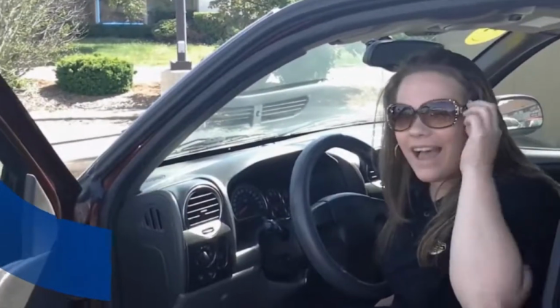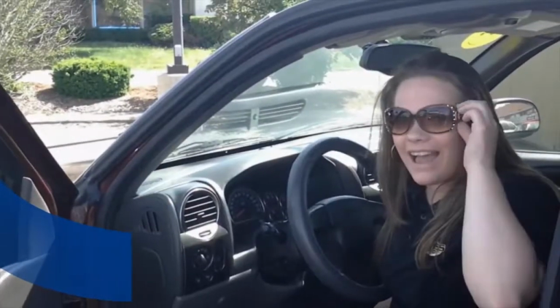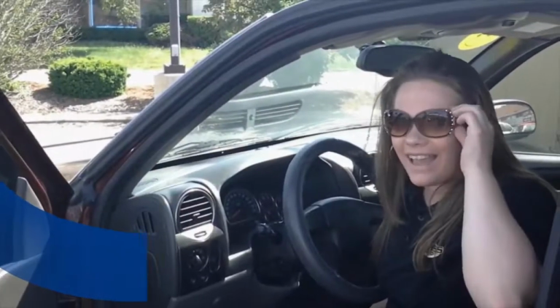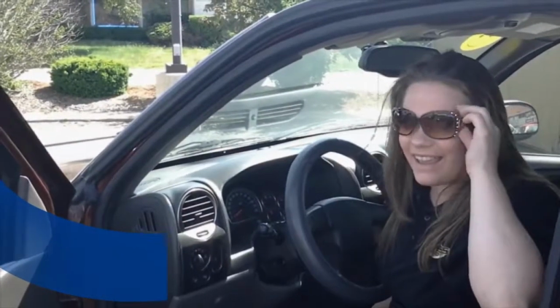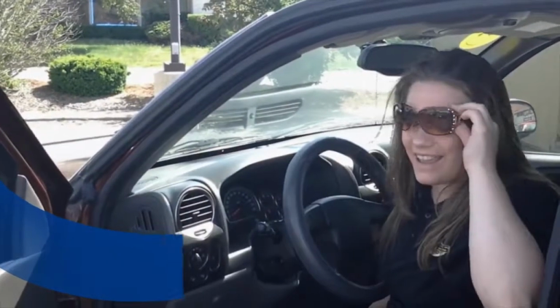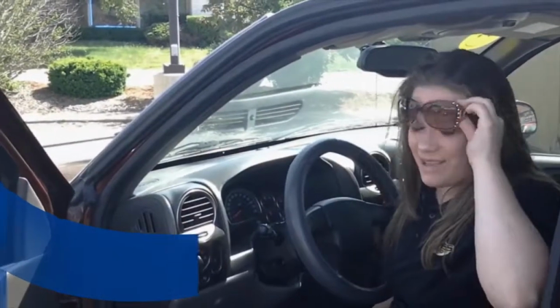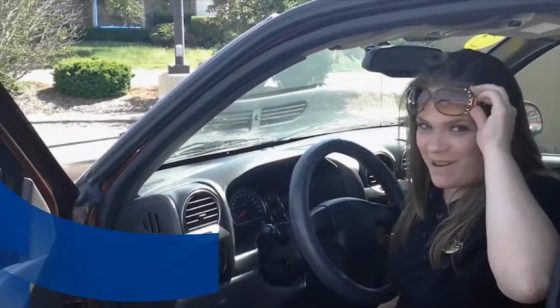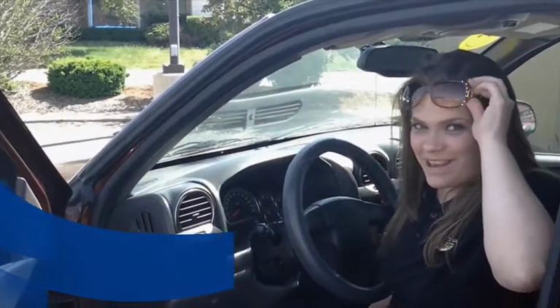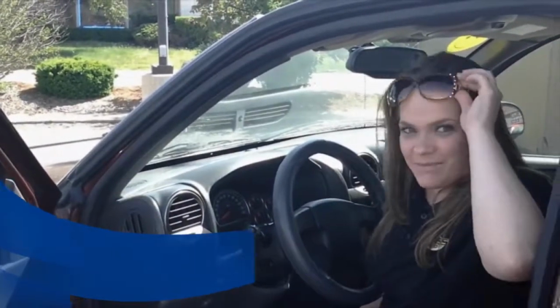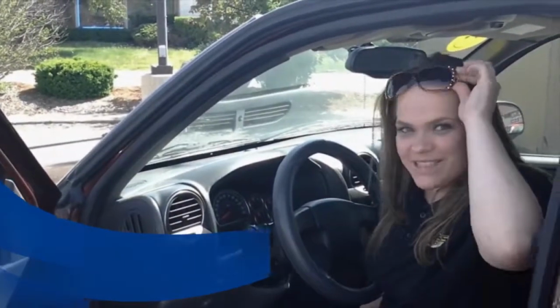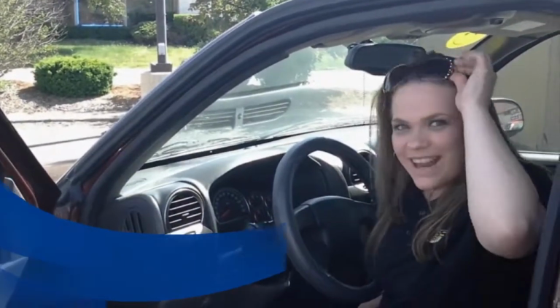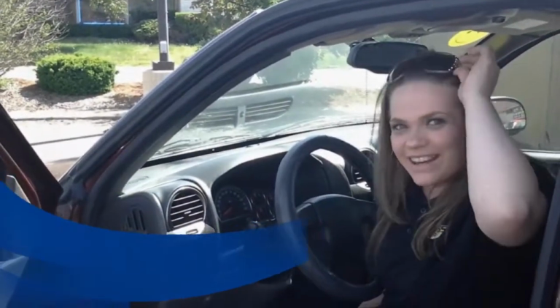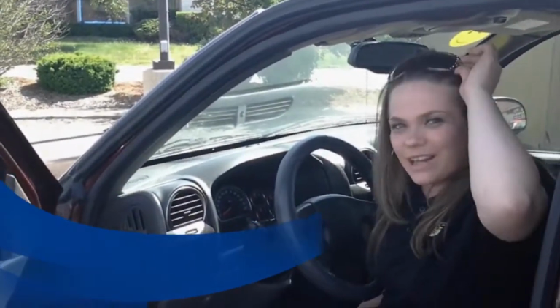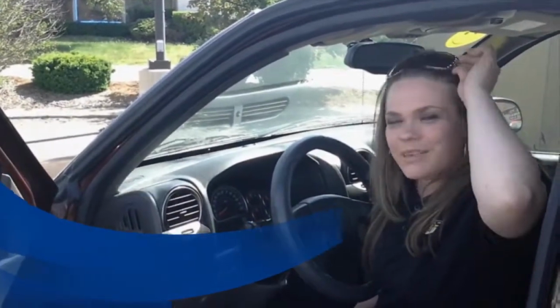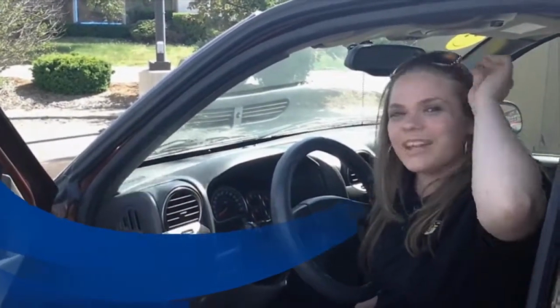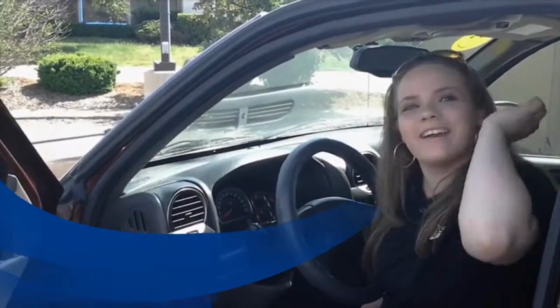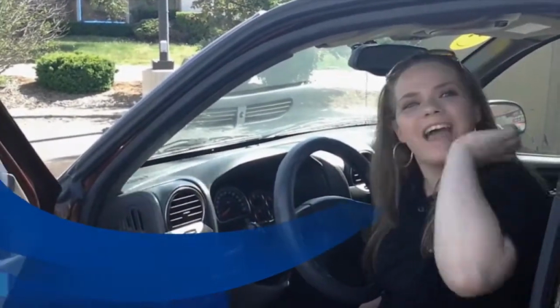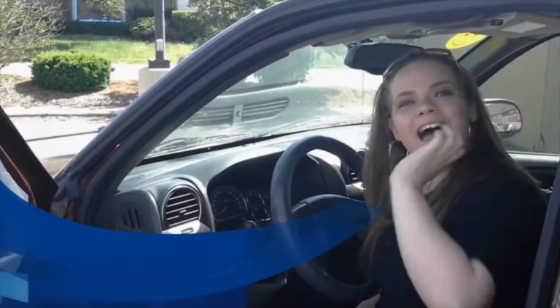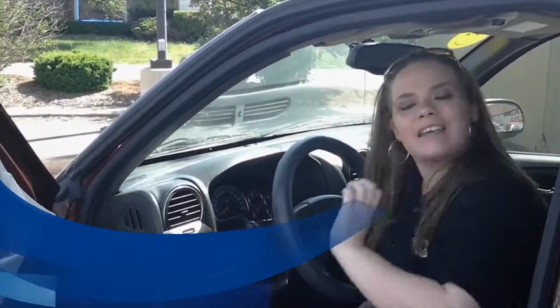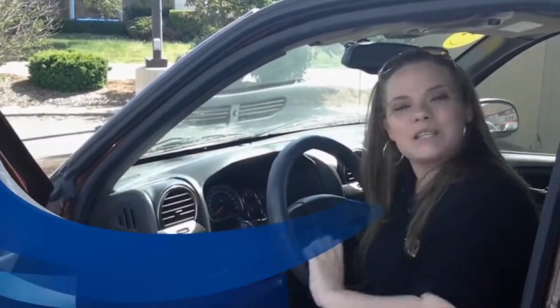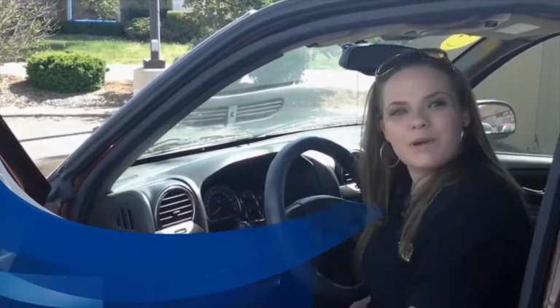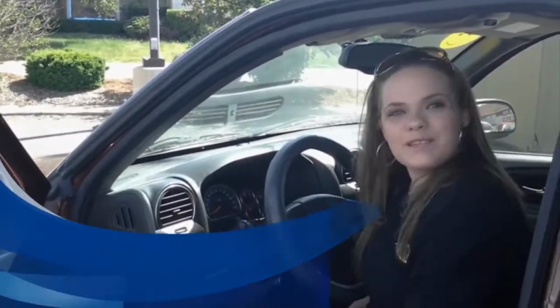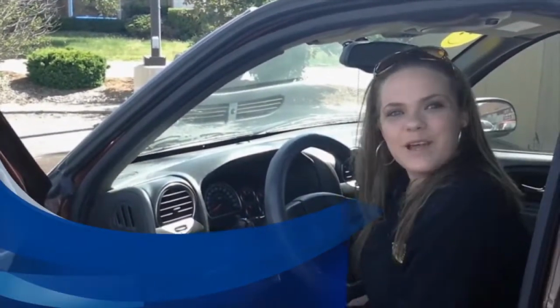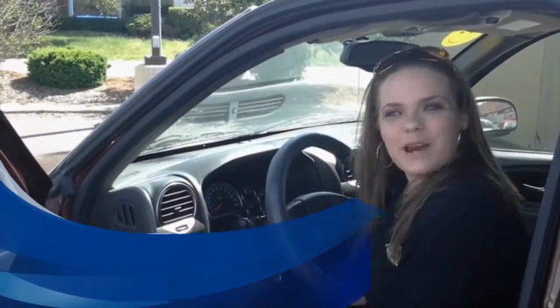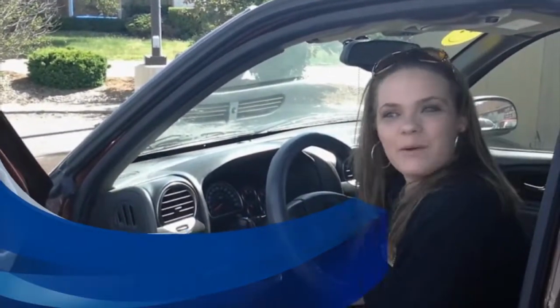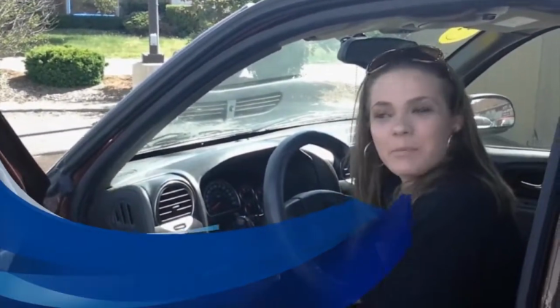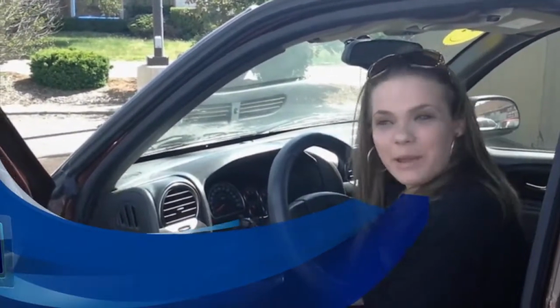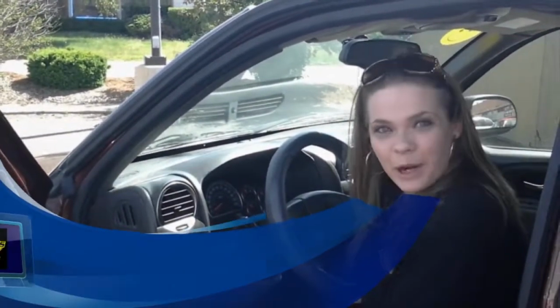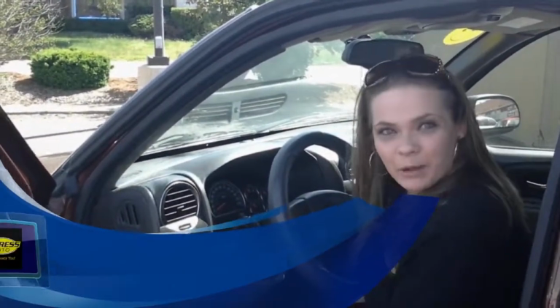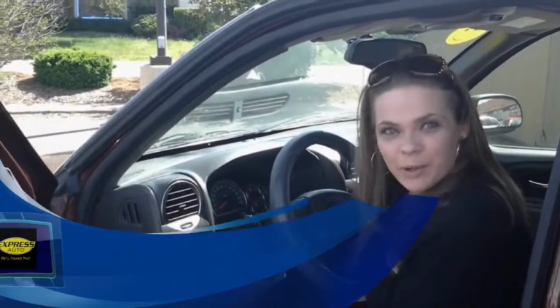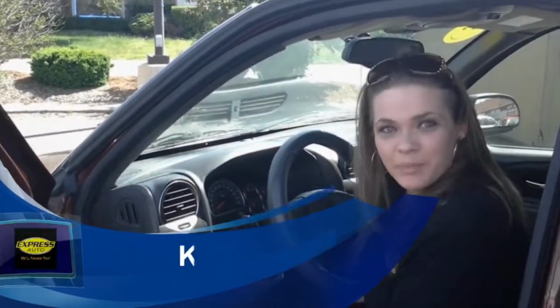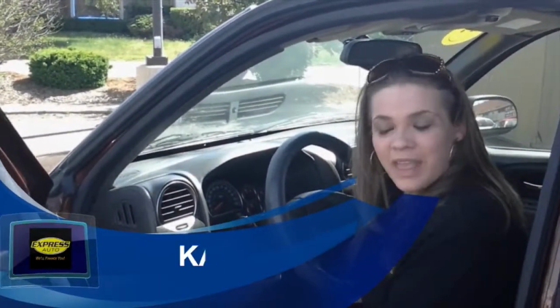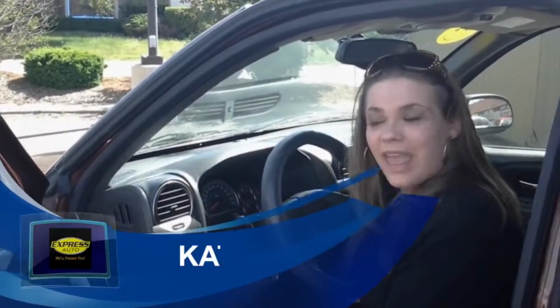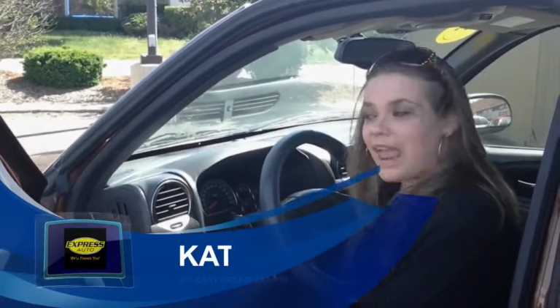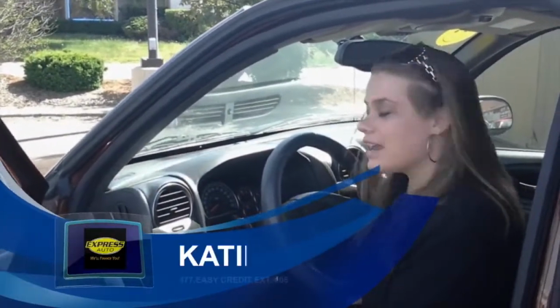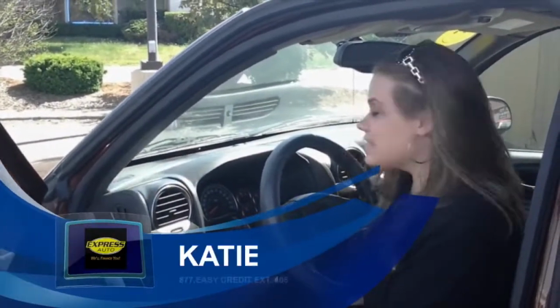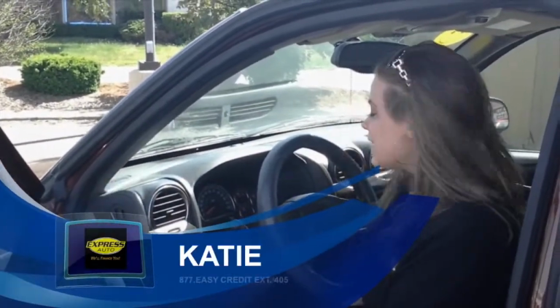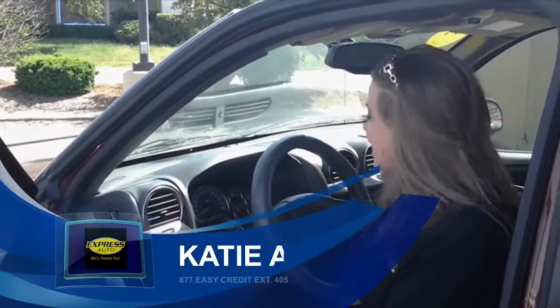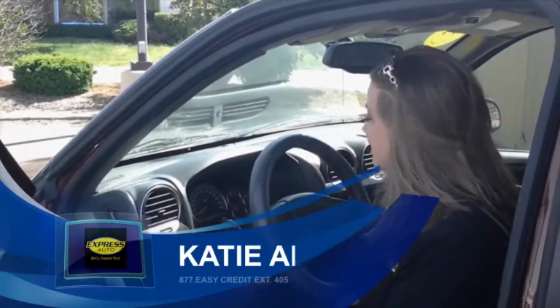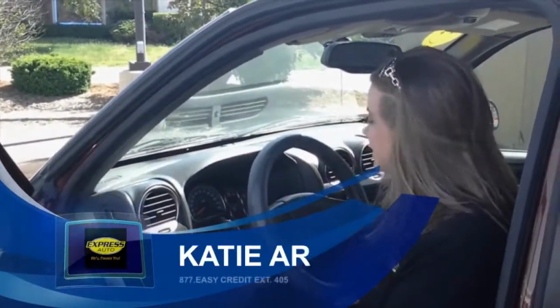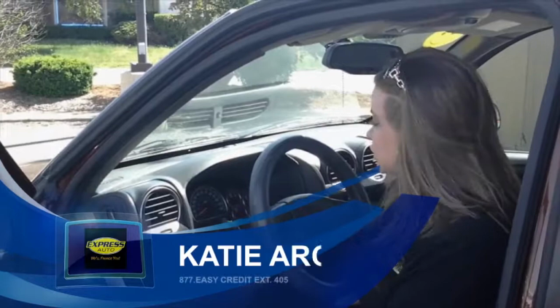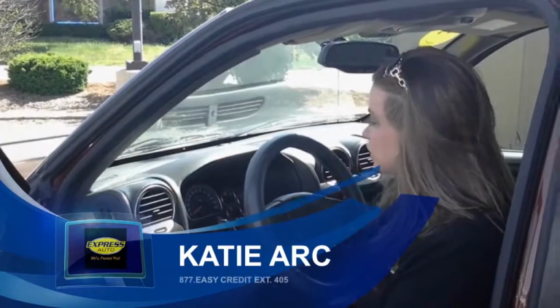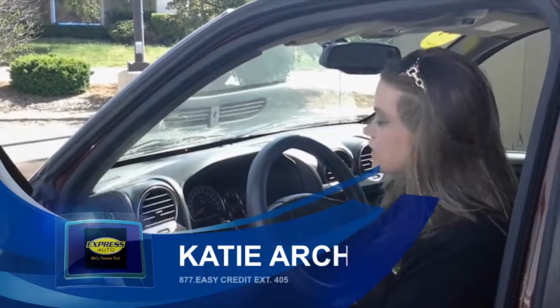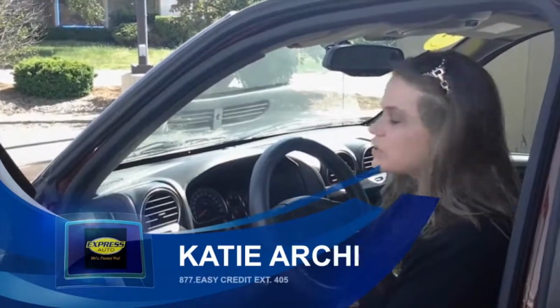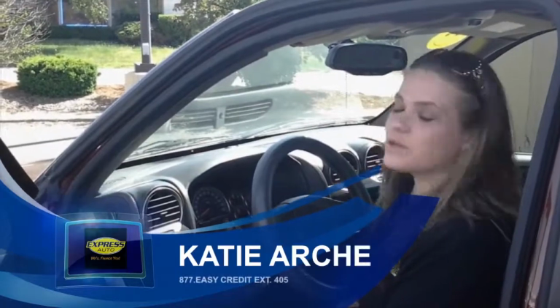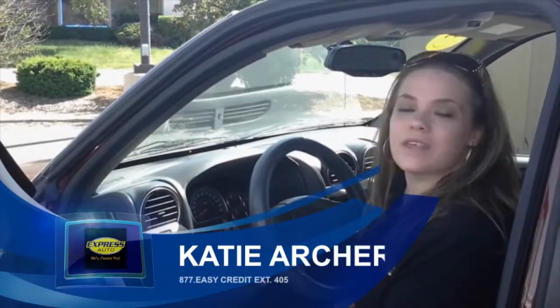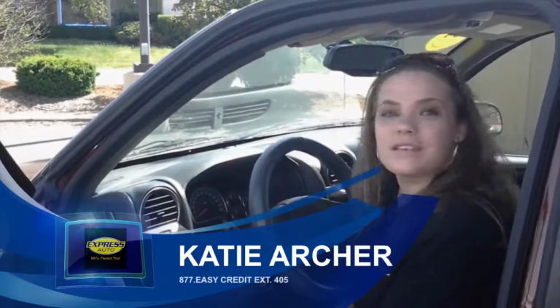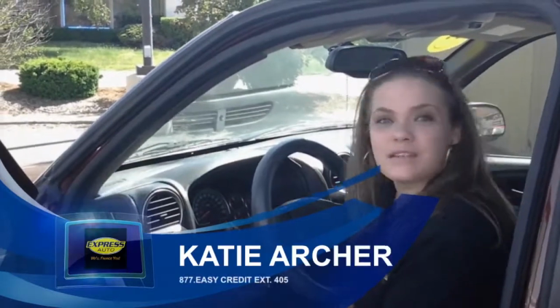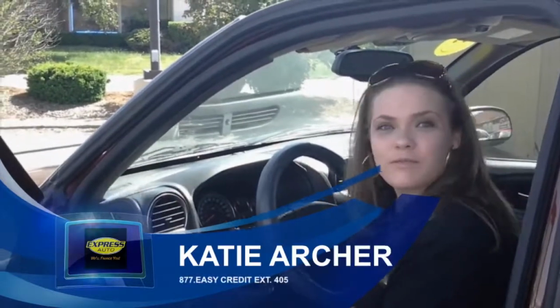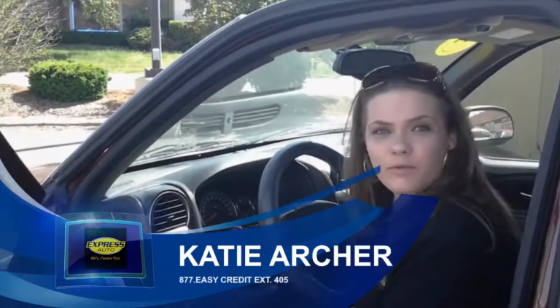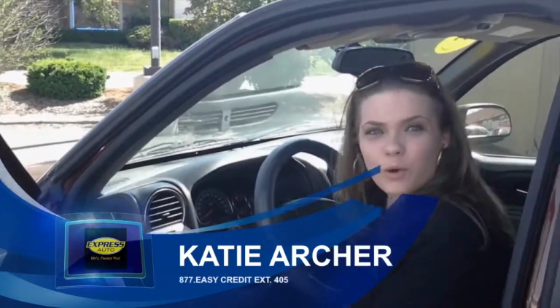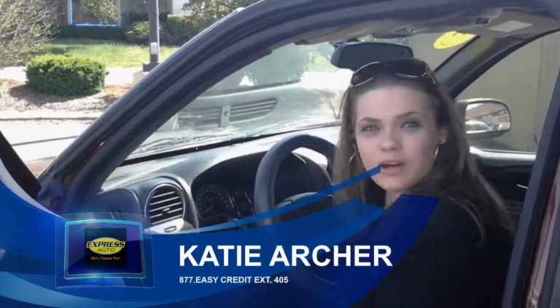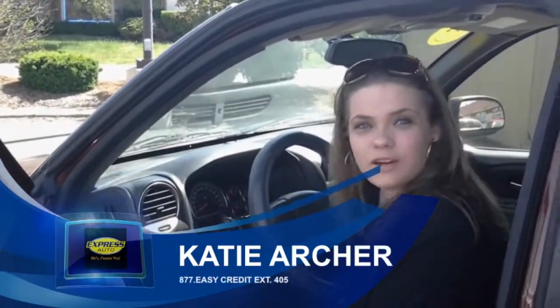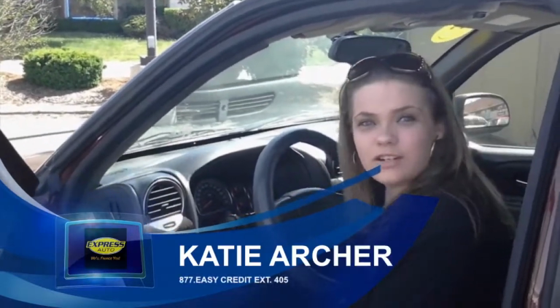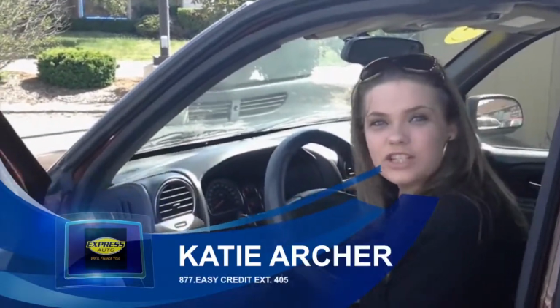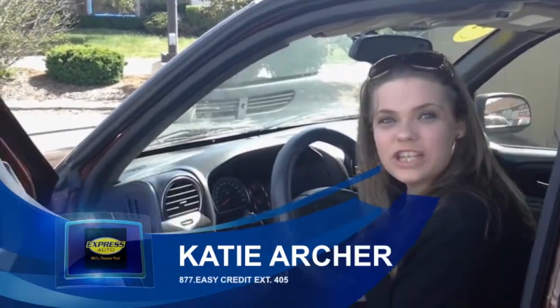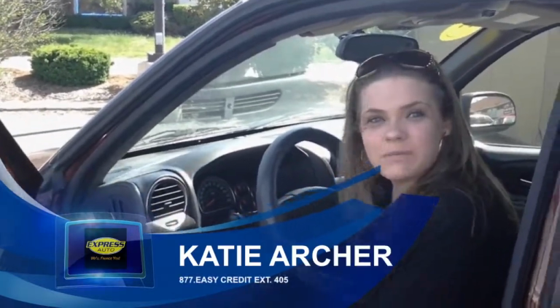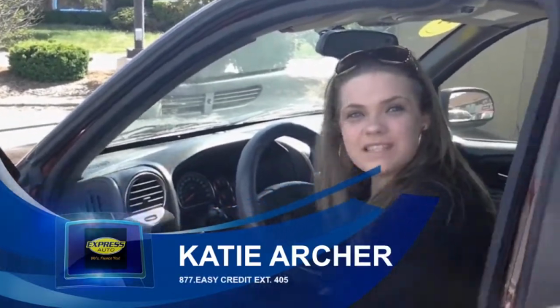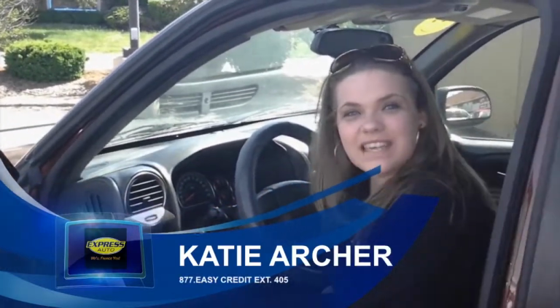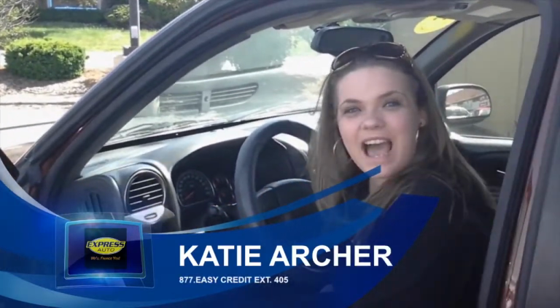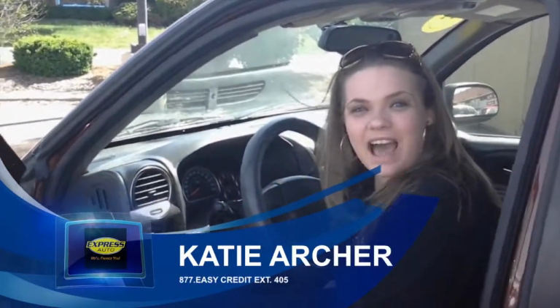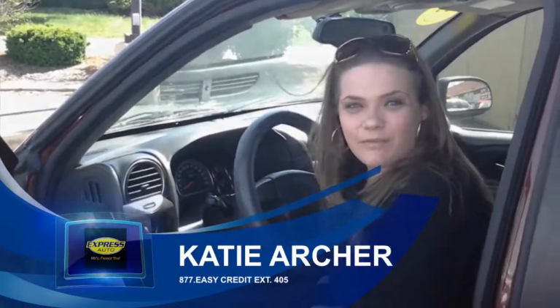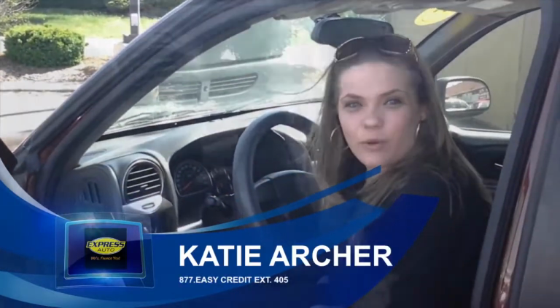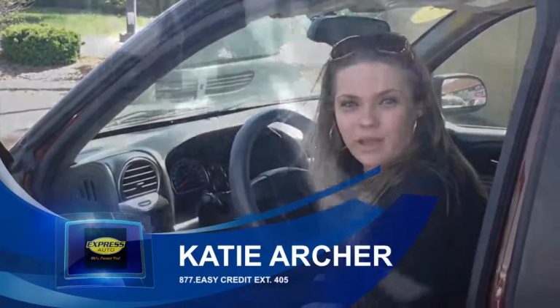Hi, my name is Katie and I'm here at Express Auto in Benton Harbor. Today I'd like to show you the 2004 GMC Envoy.